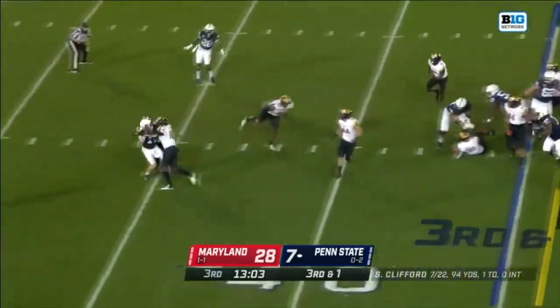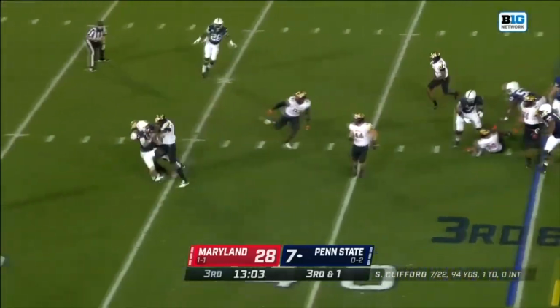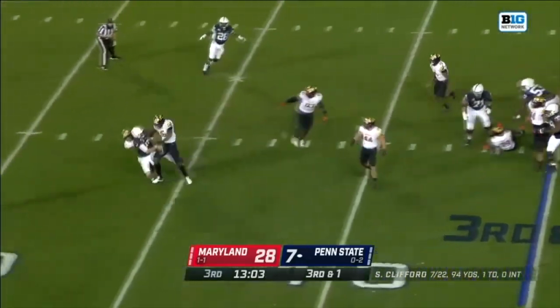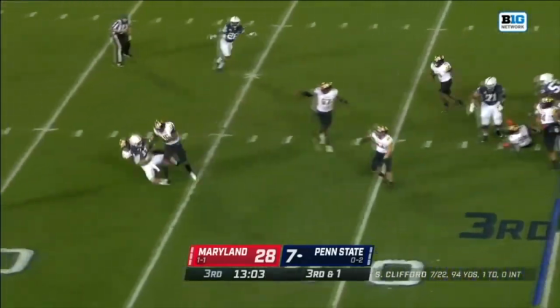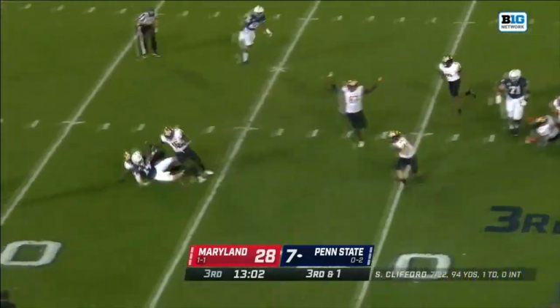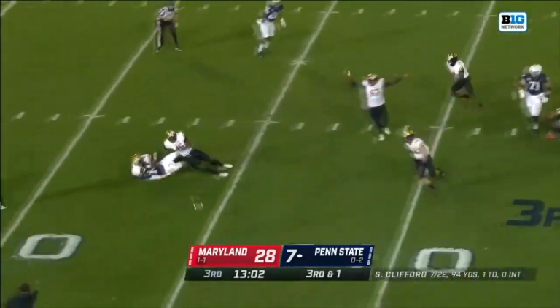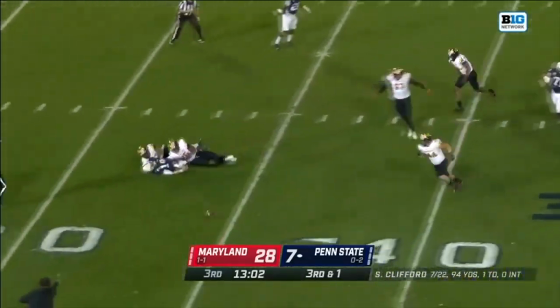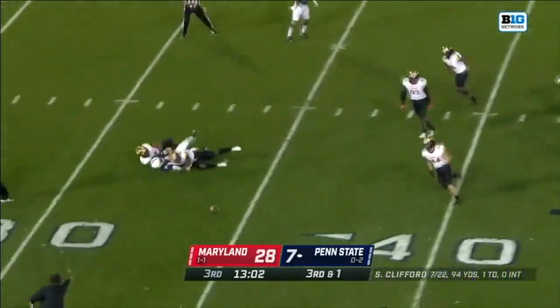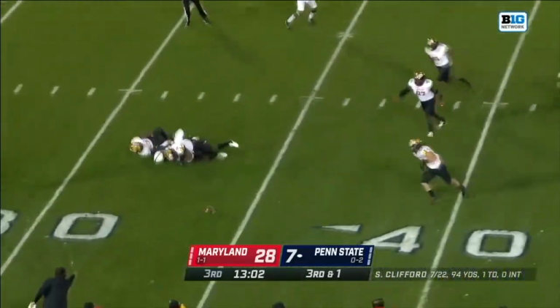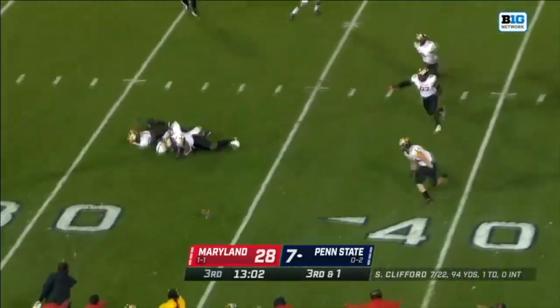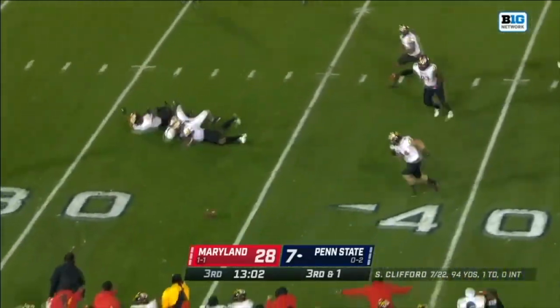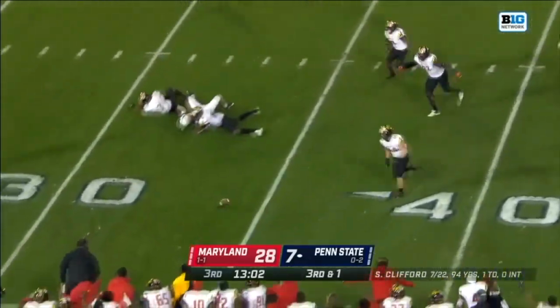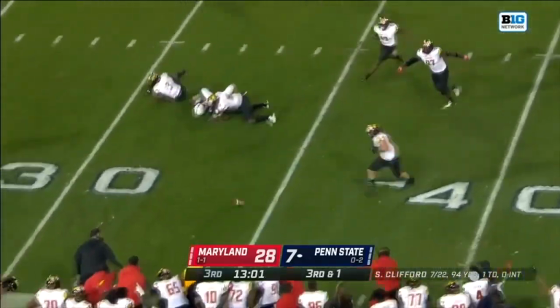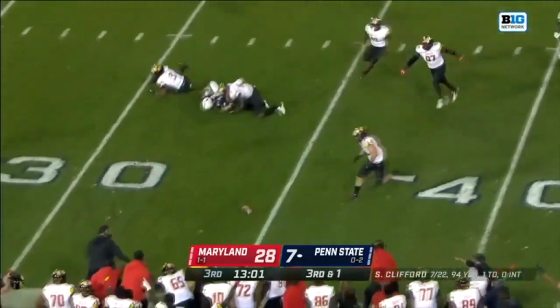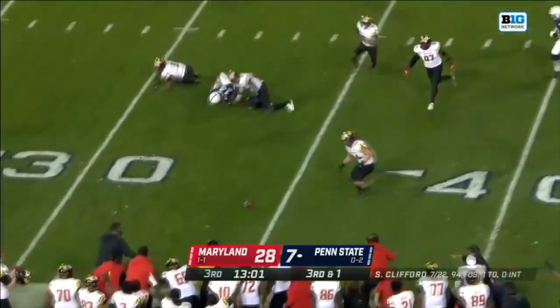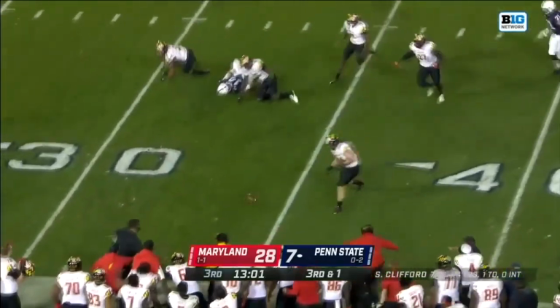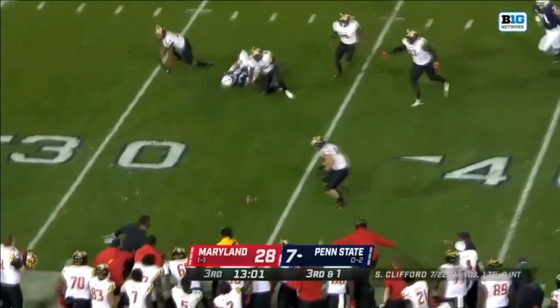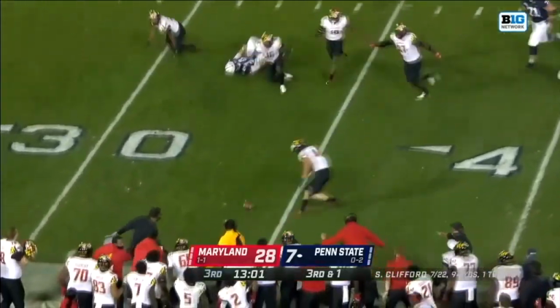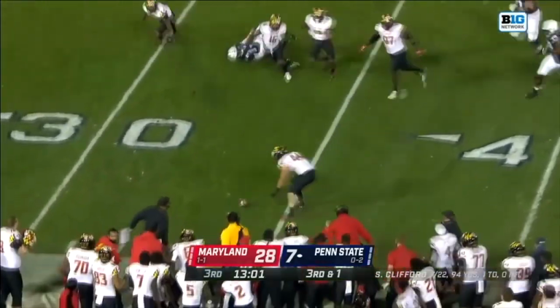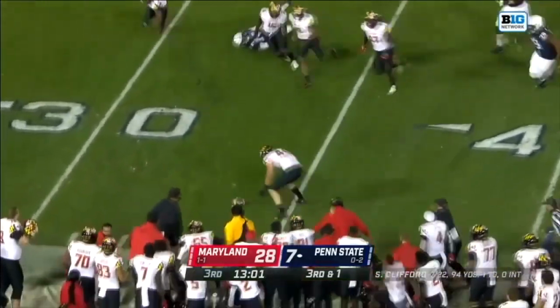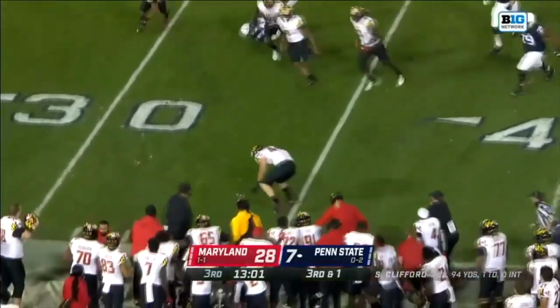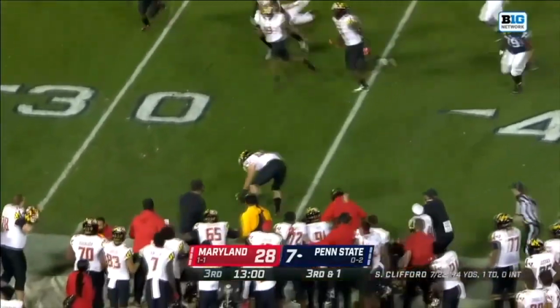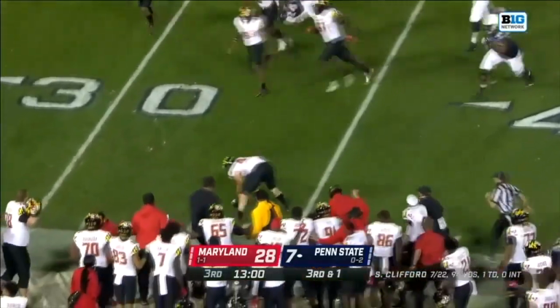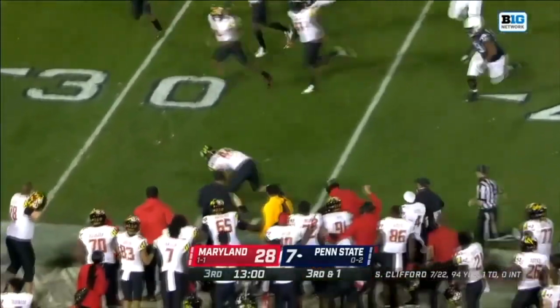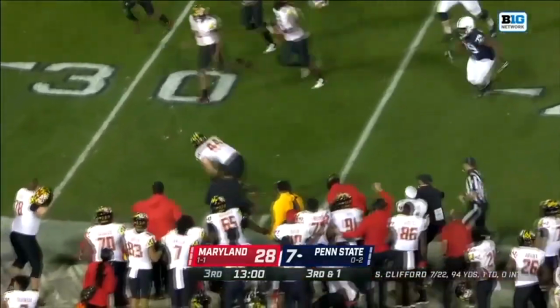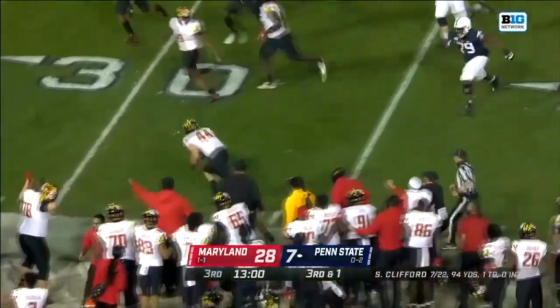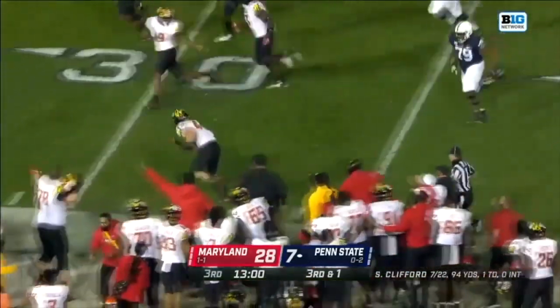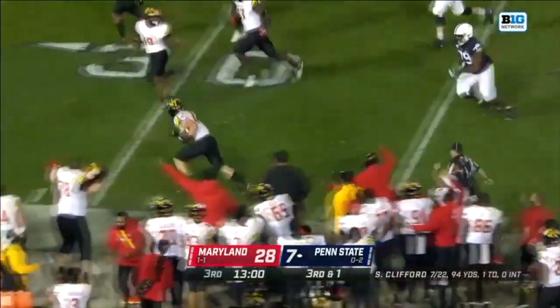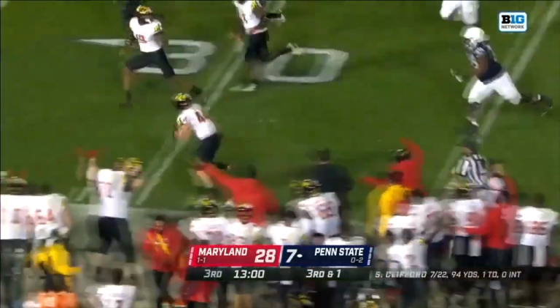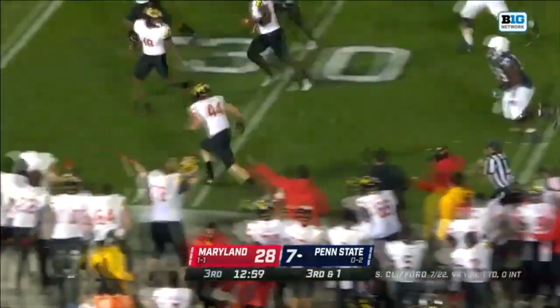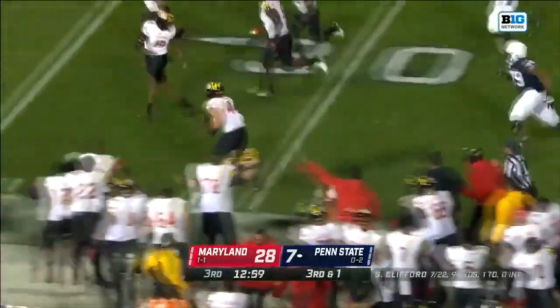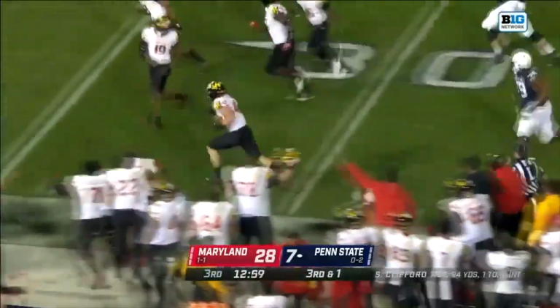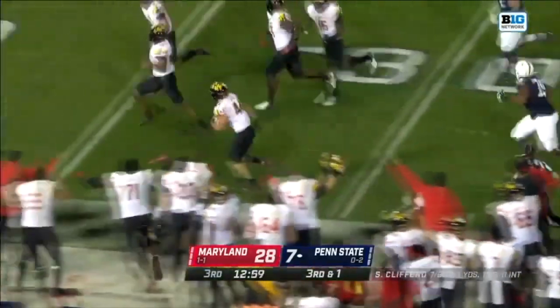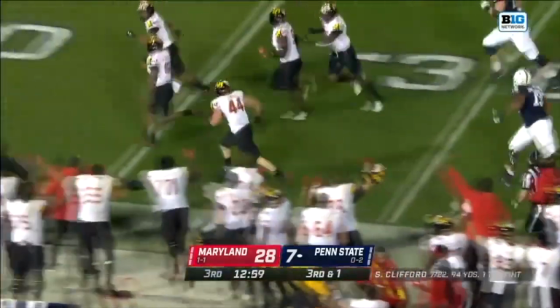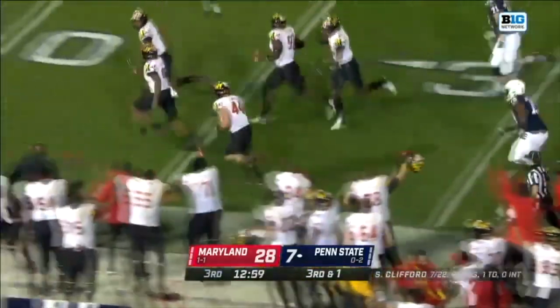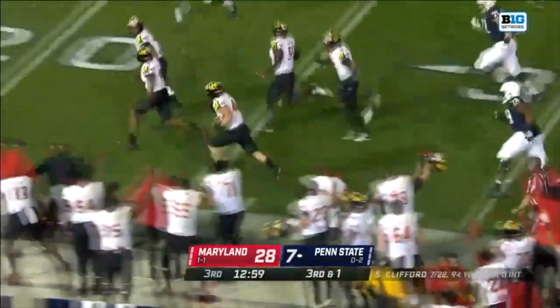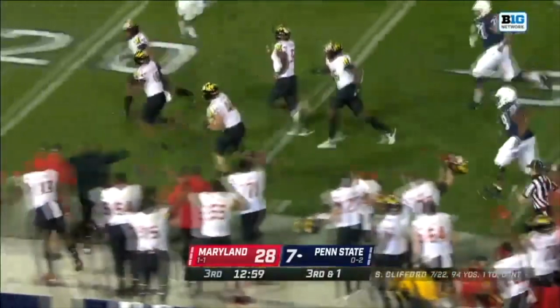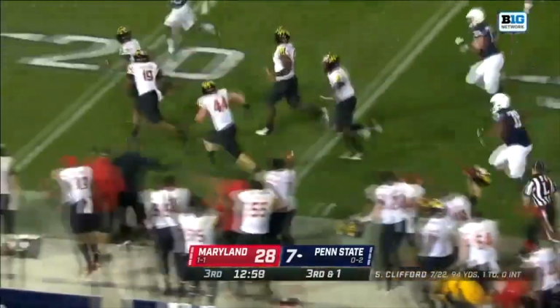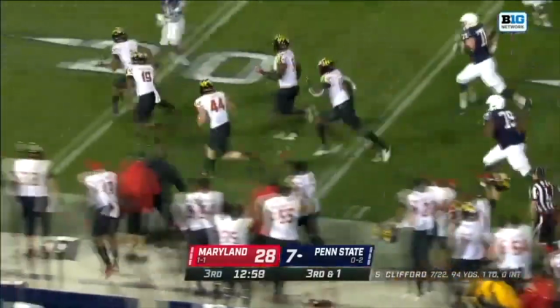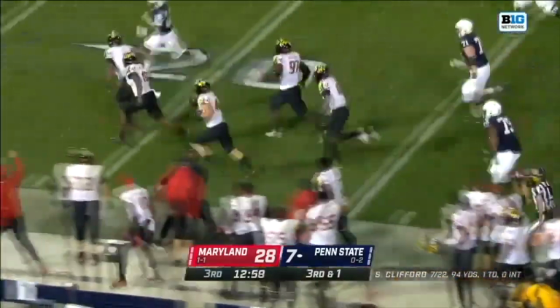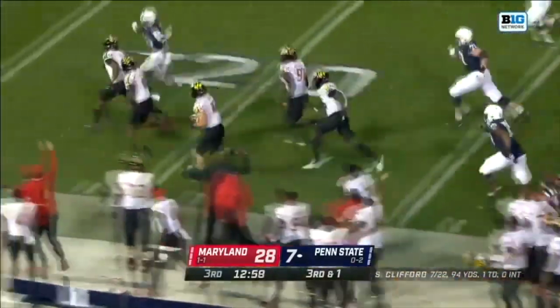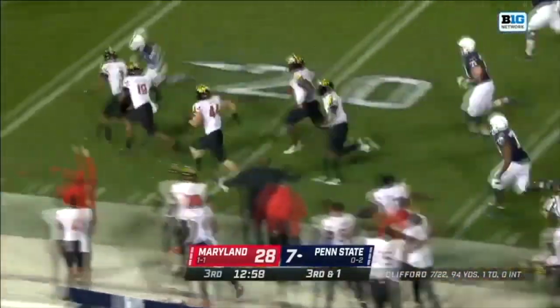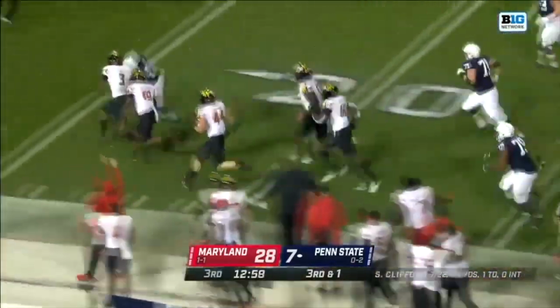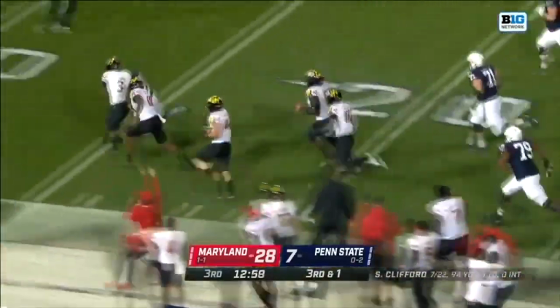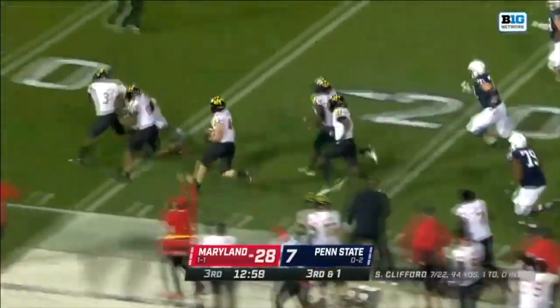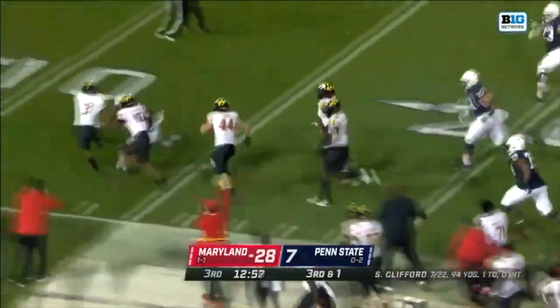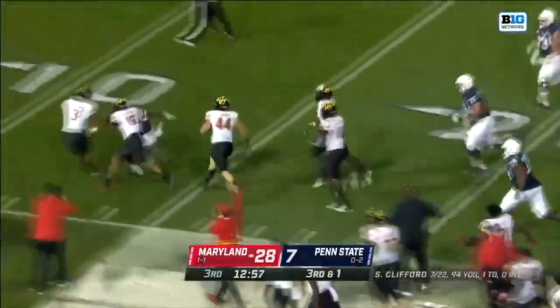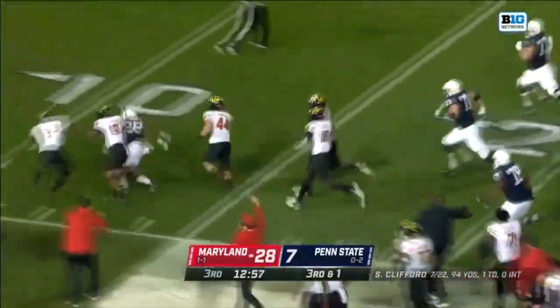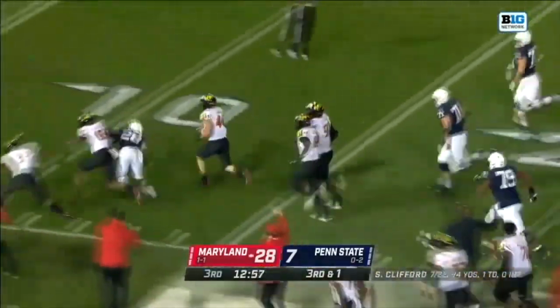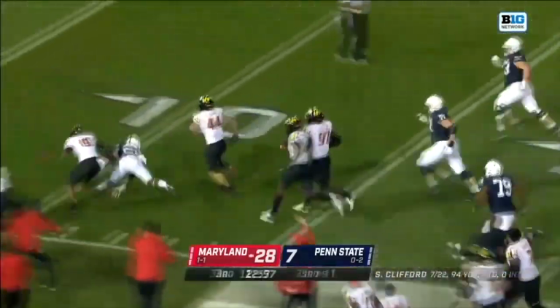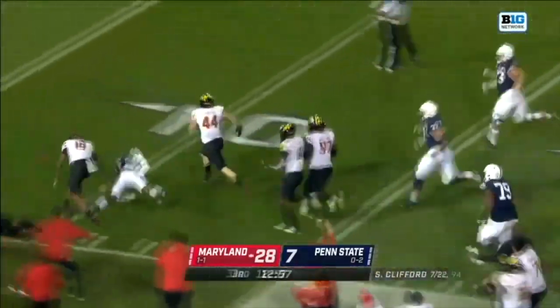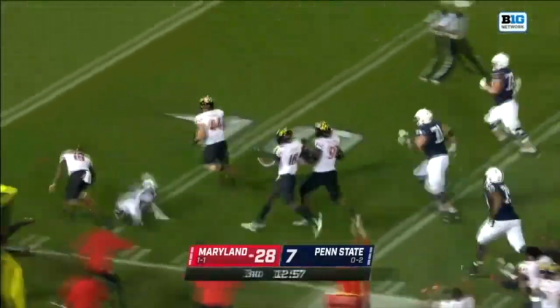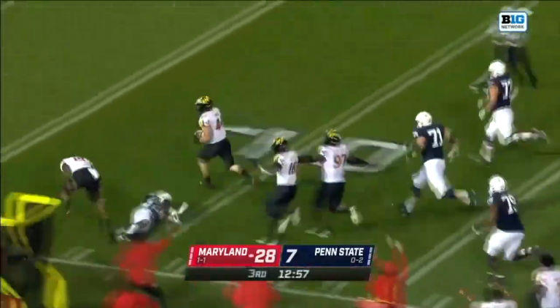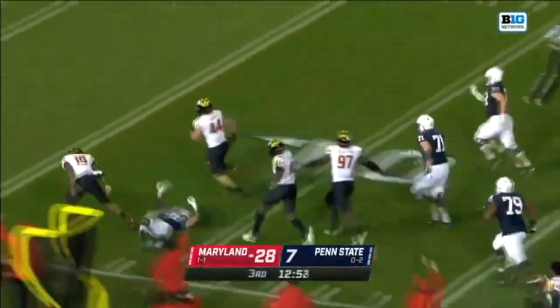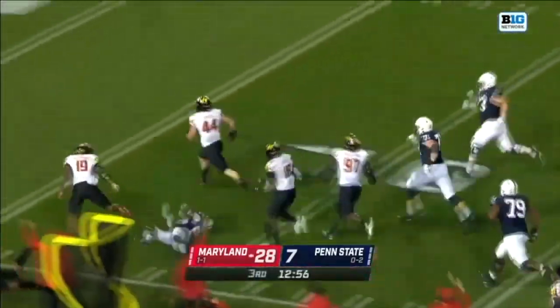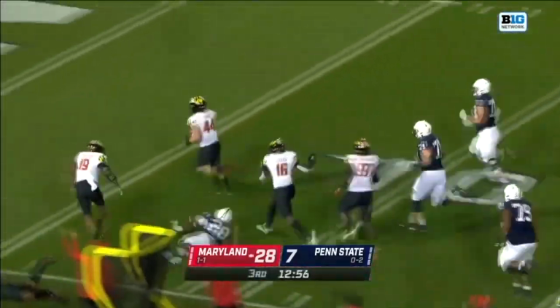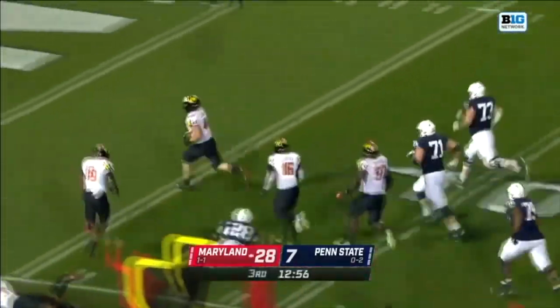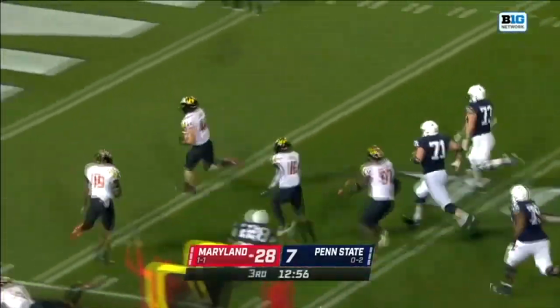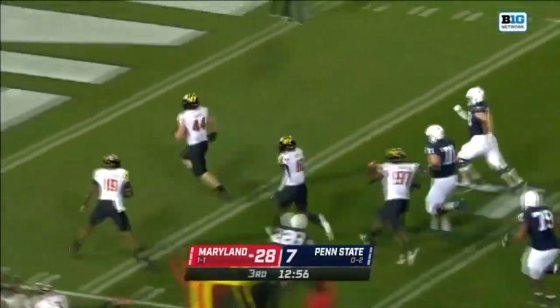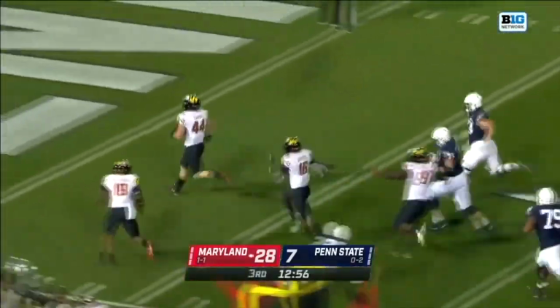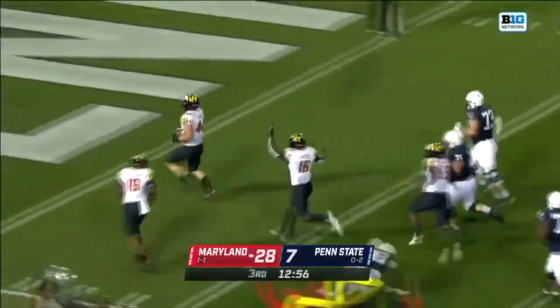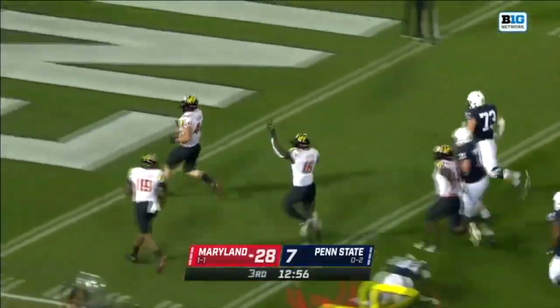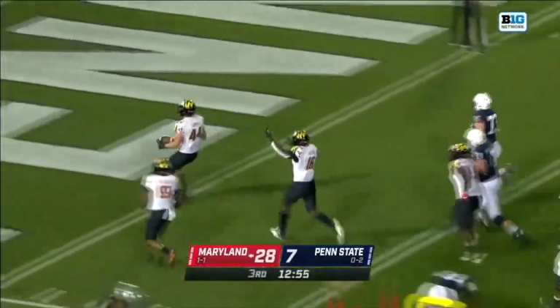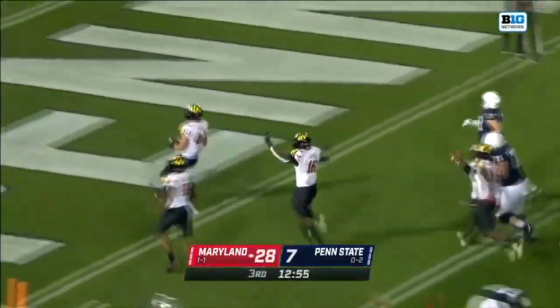Clifford gets sandwiched and he lost the football. It's picked up by Campbell. Down the left sideline, Campbell looking for the return.